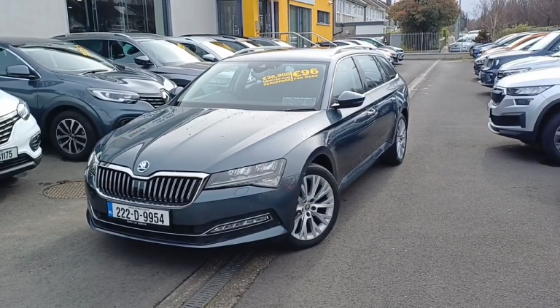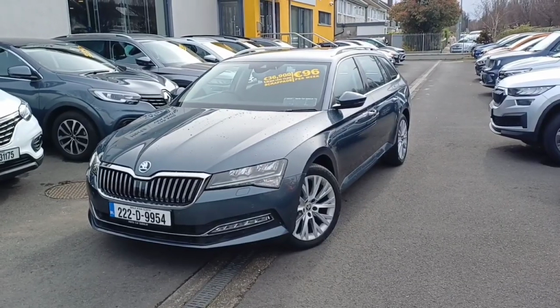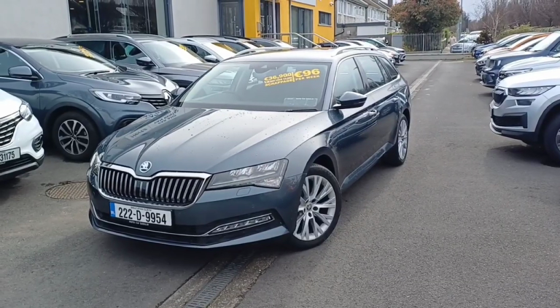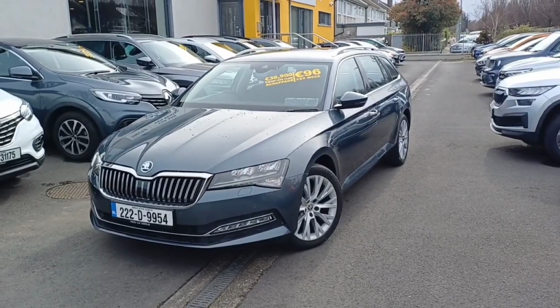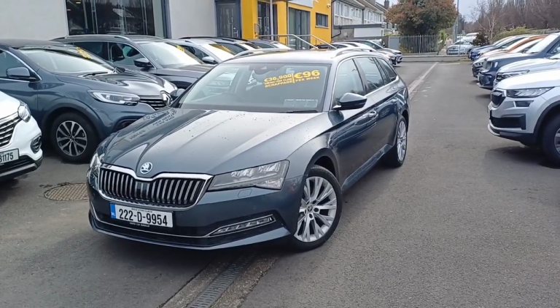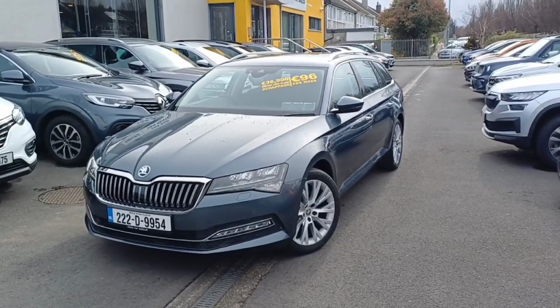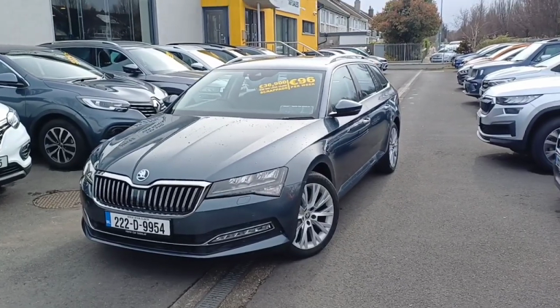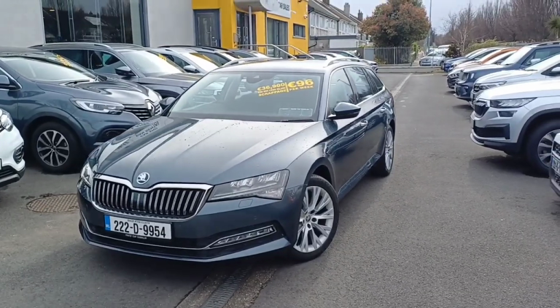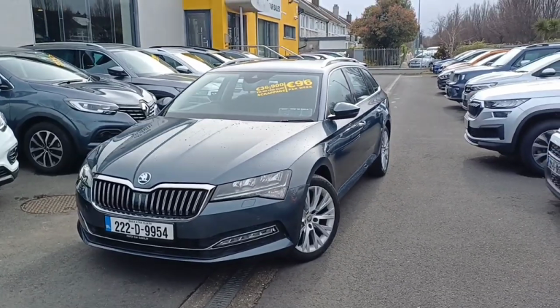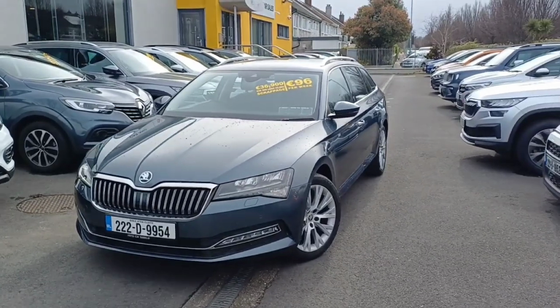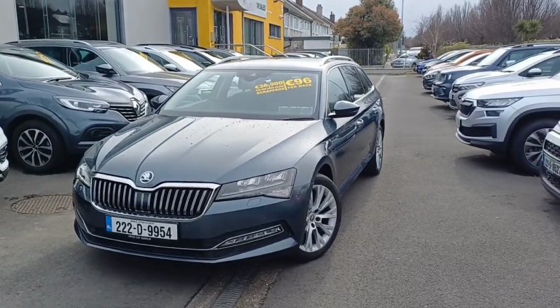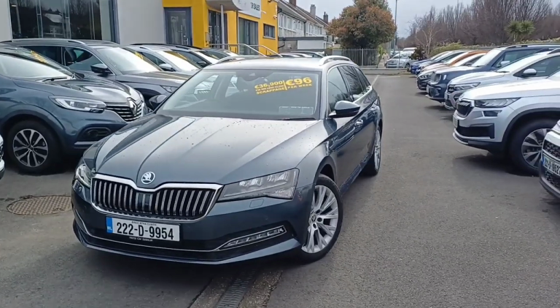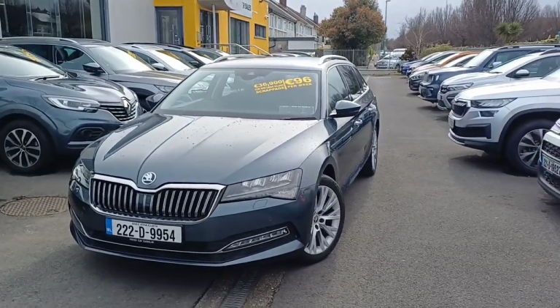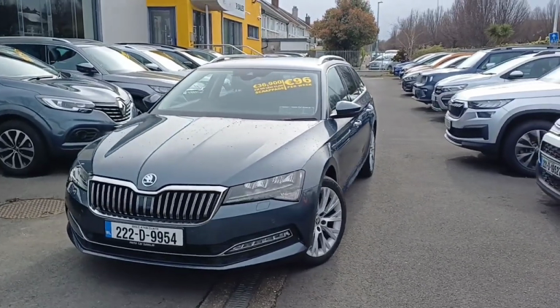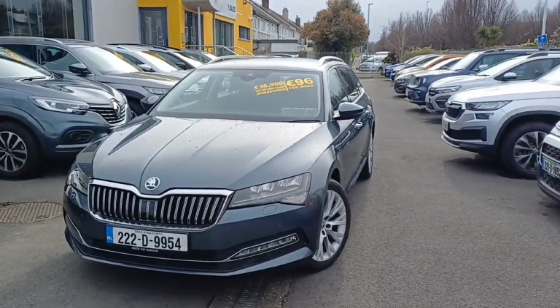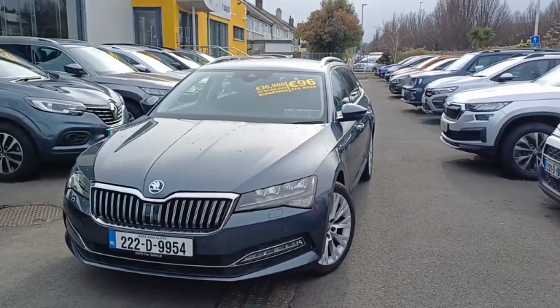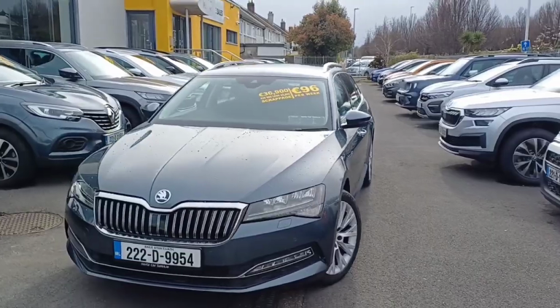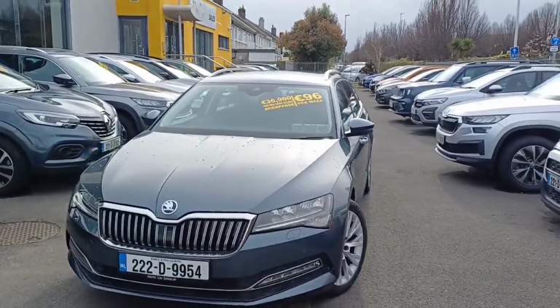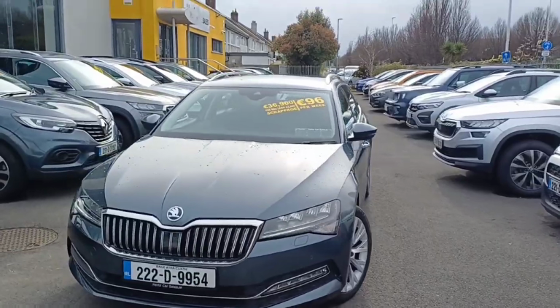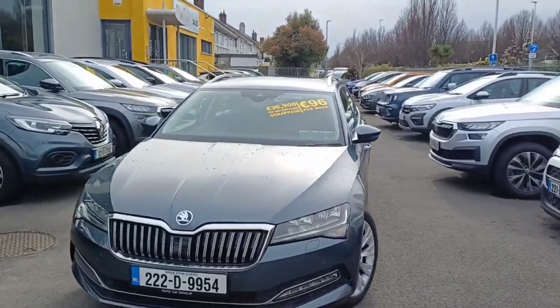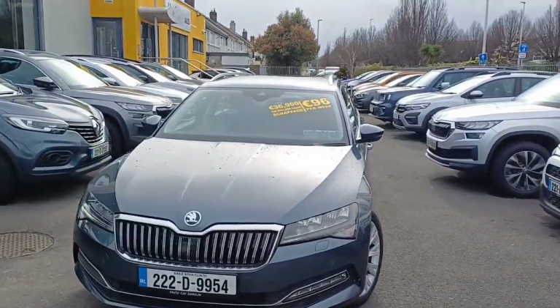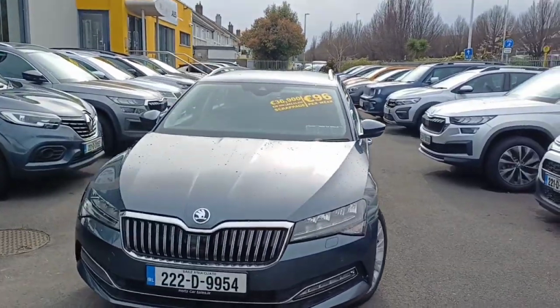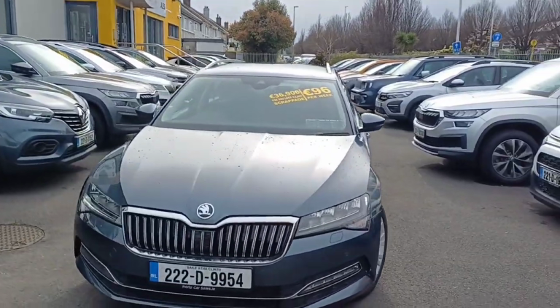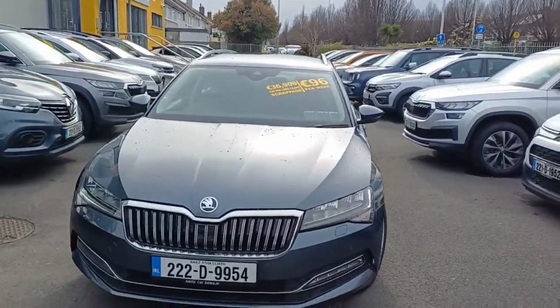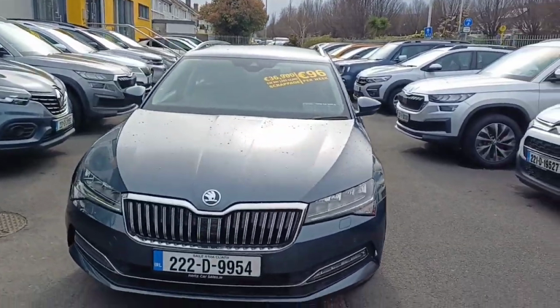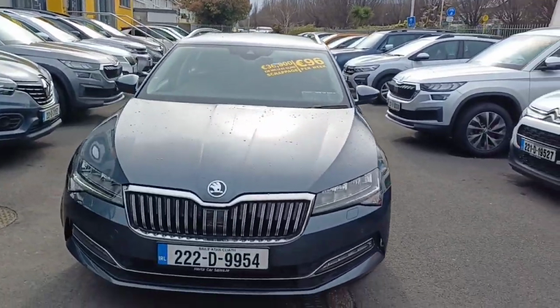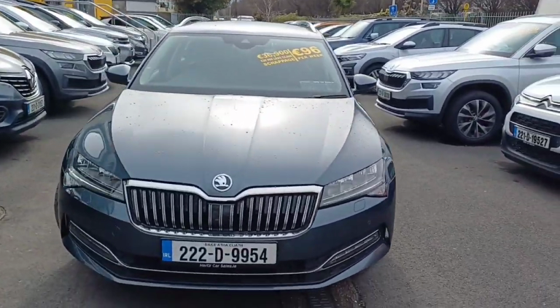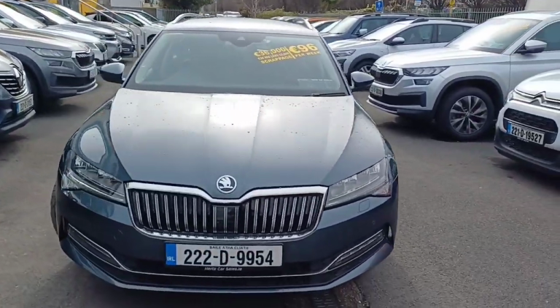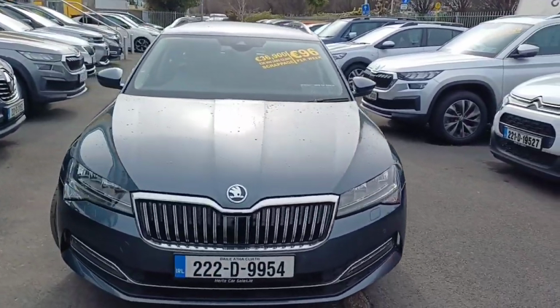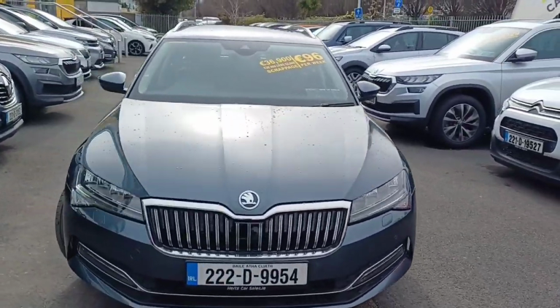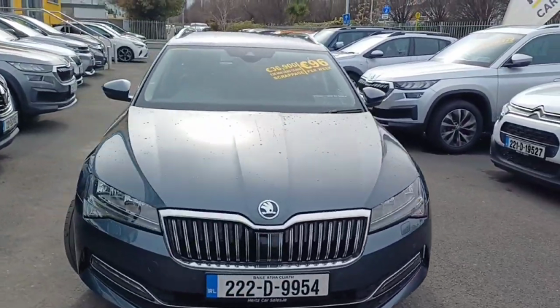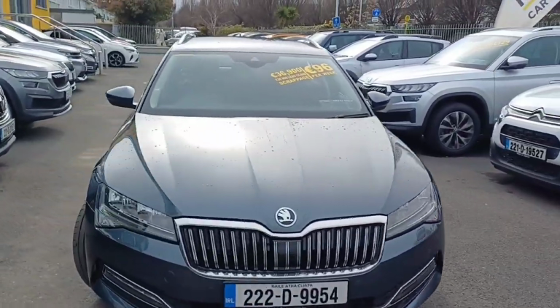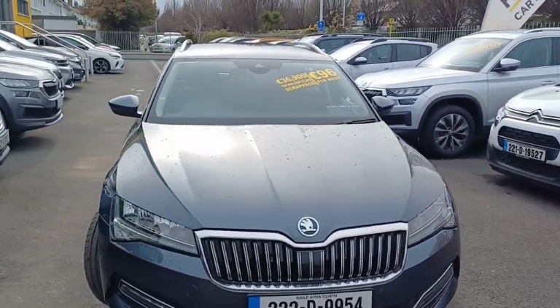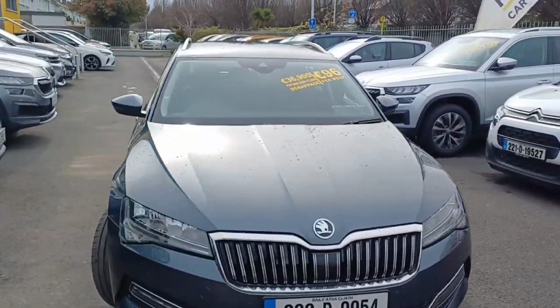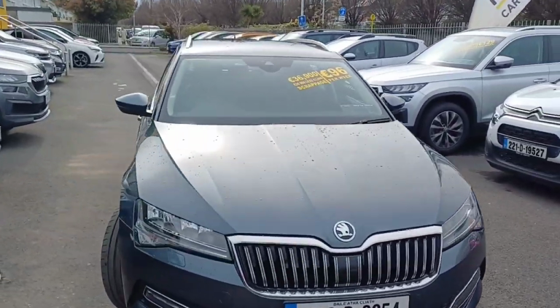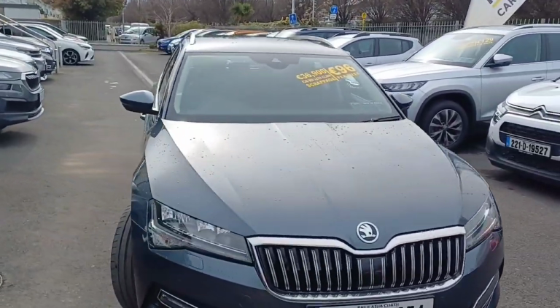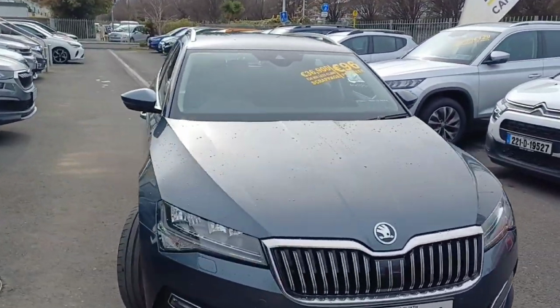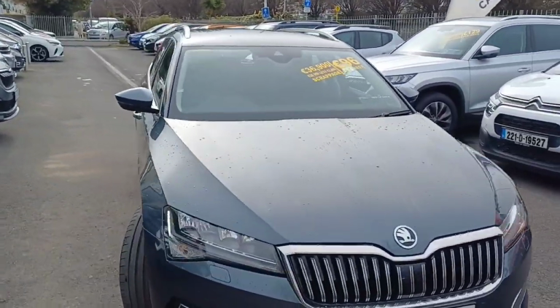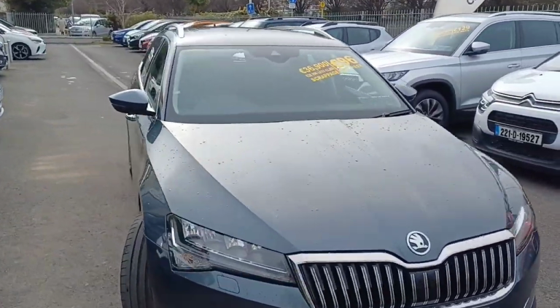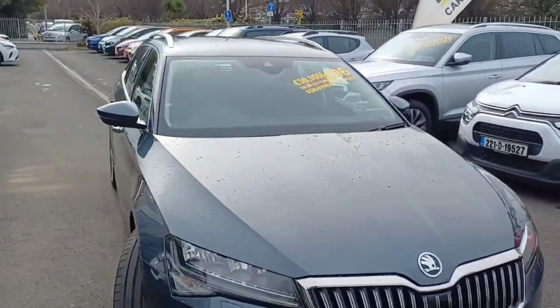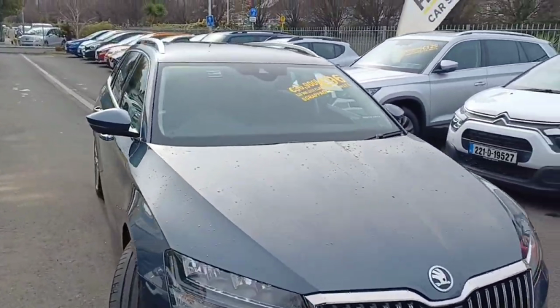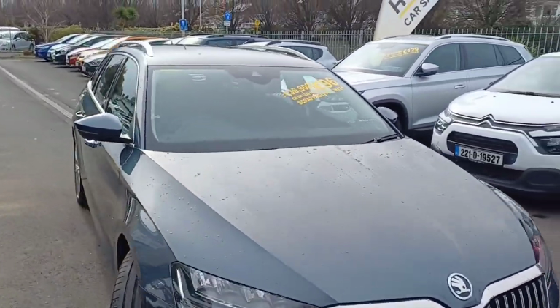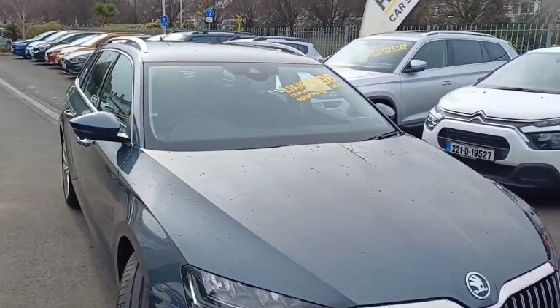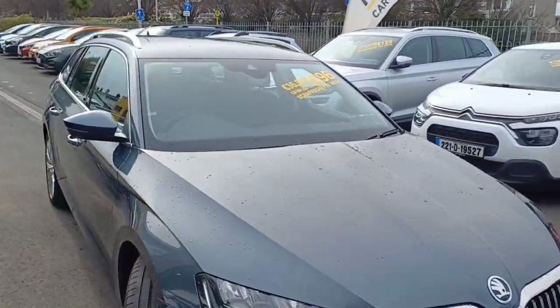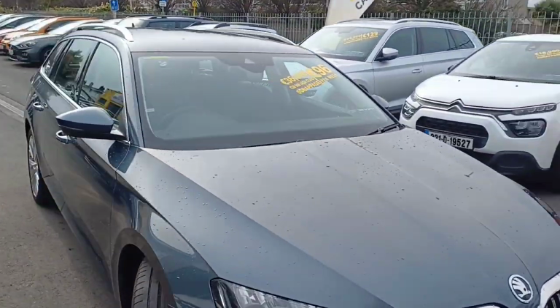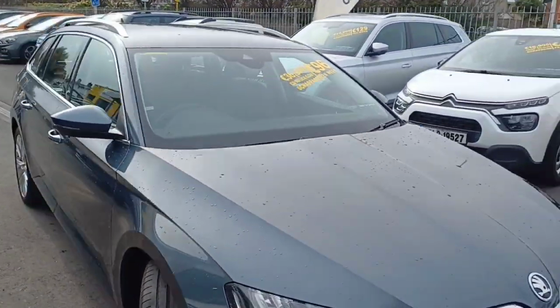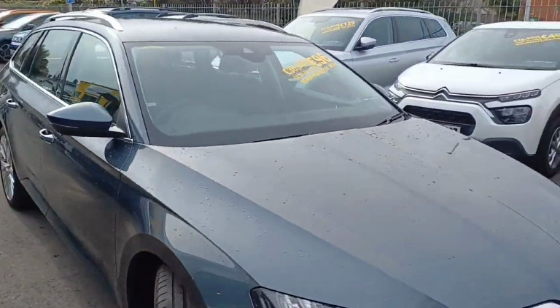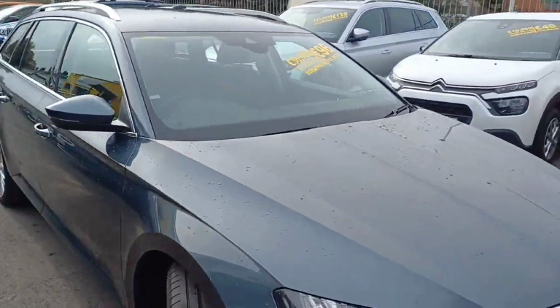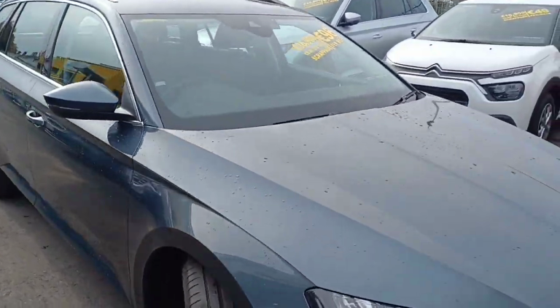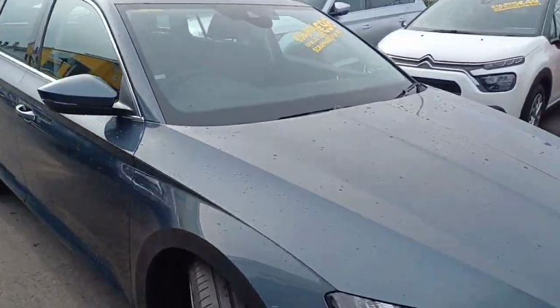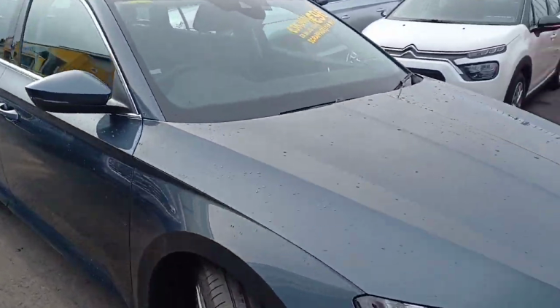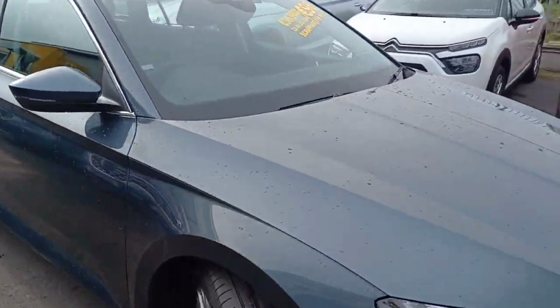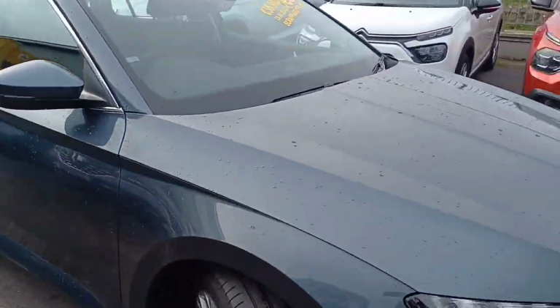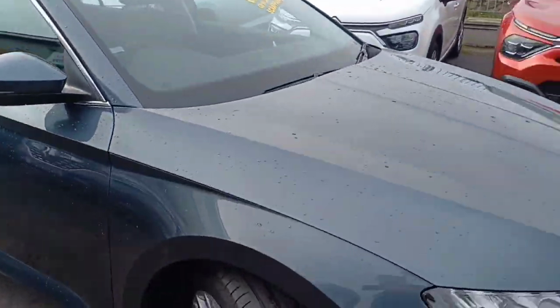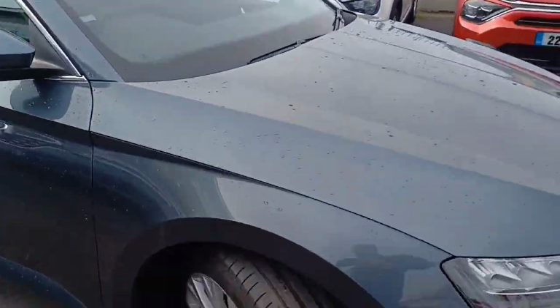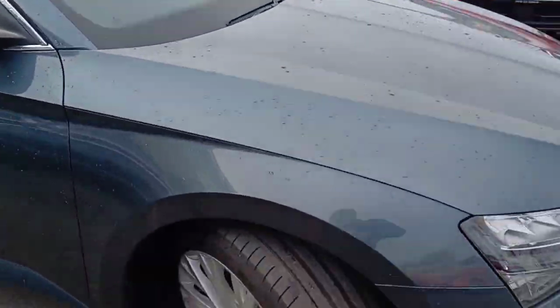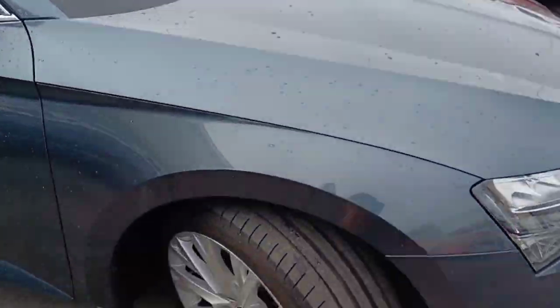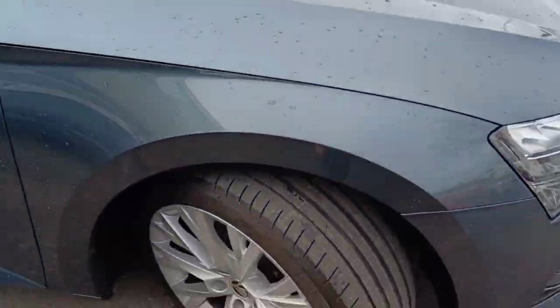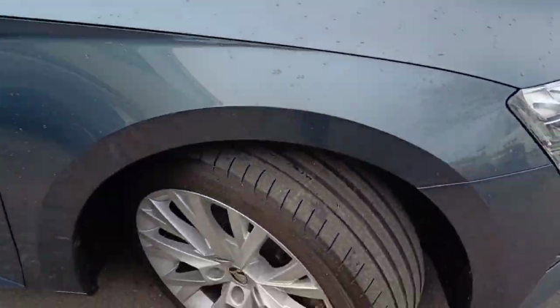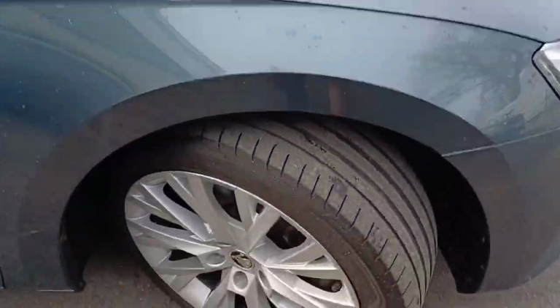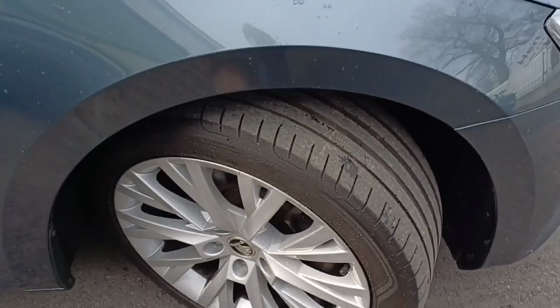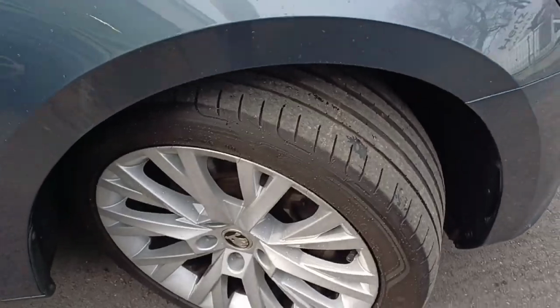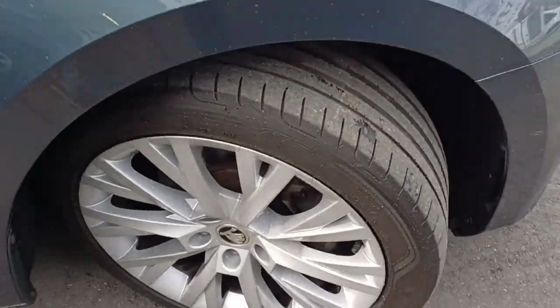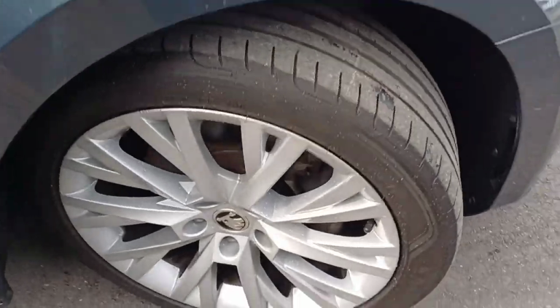This is the 2022 model and as you can see it comes in a beautiful grey colour alongside alloy wheels as well.